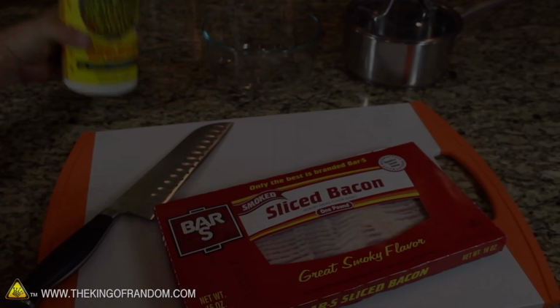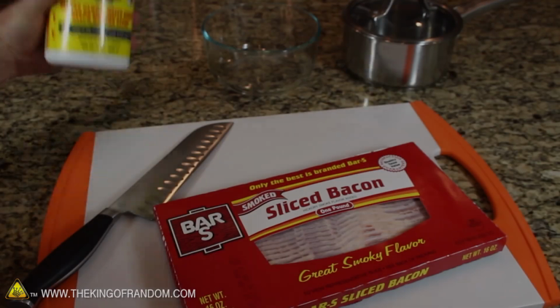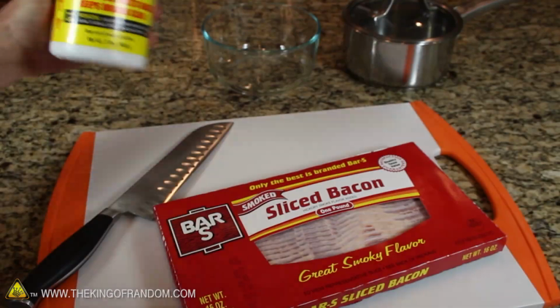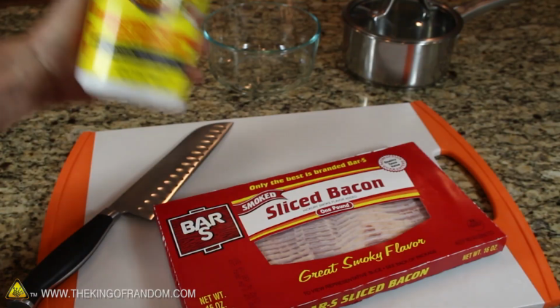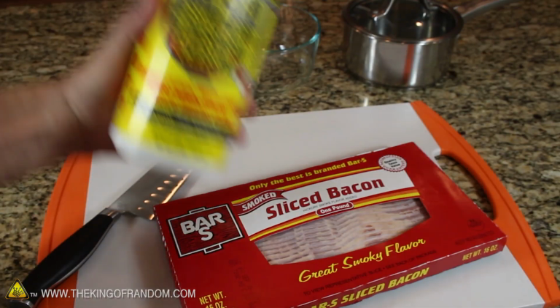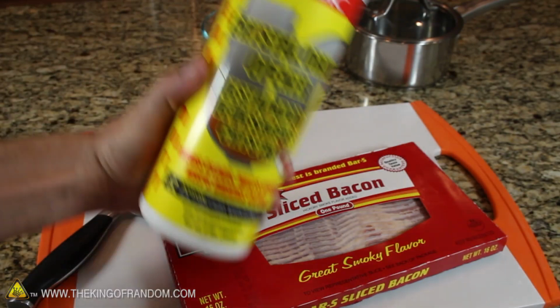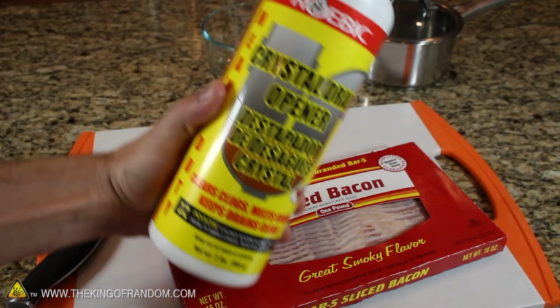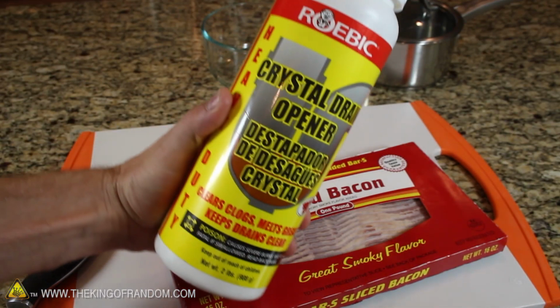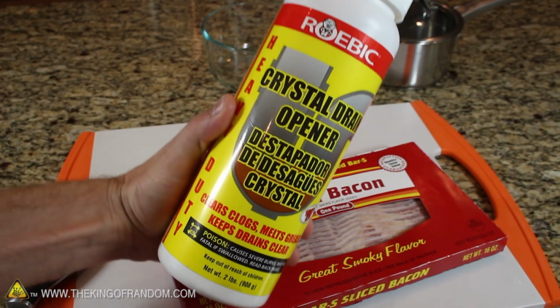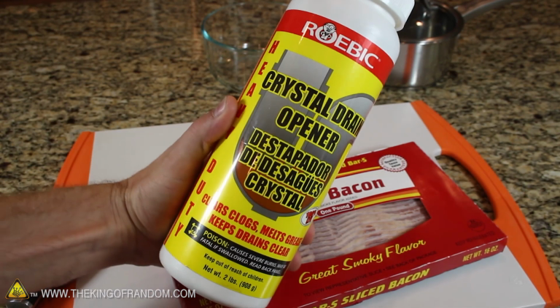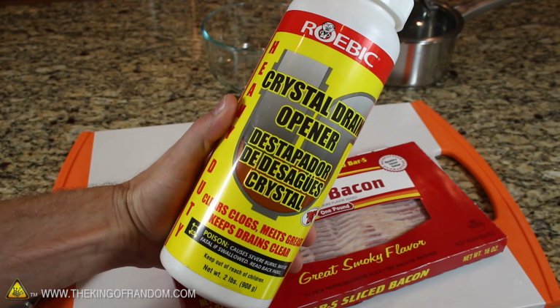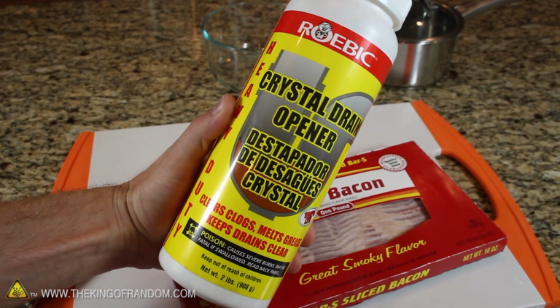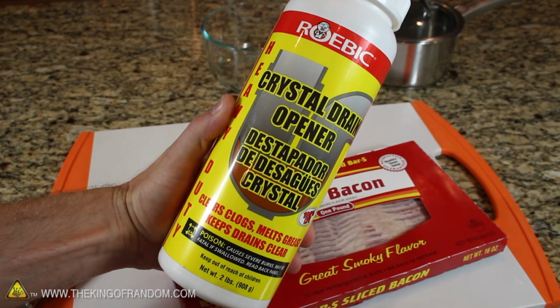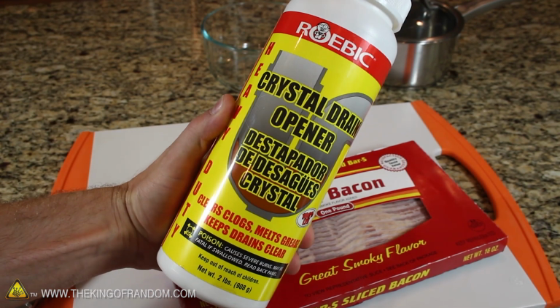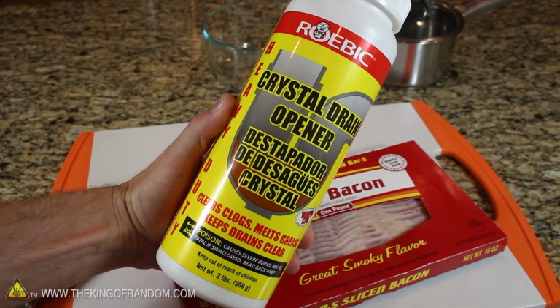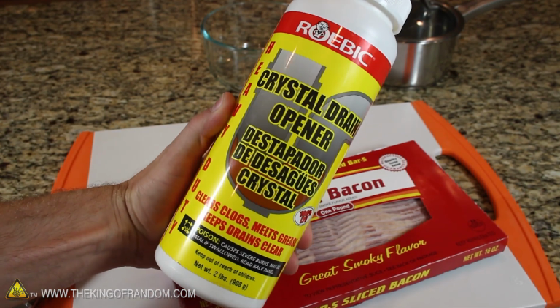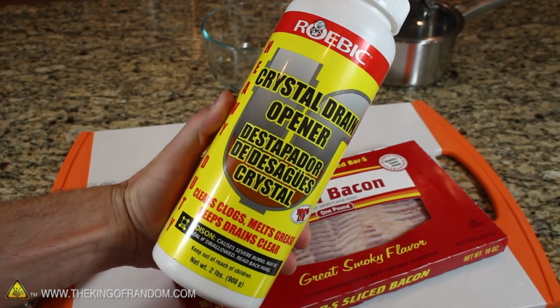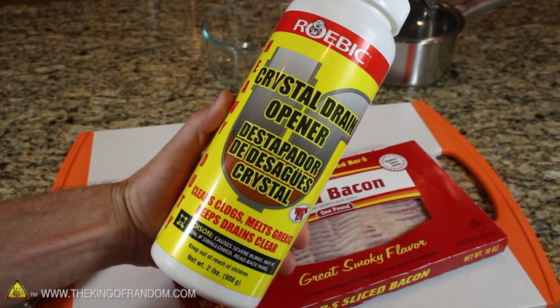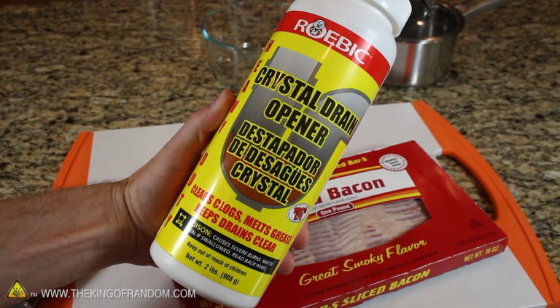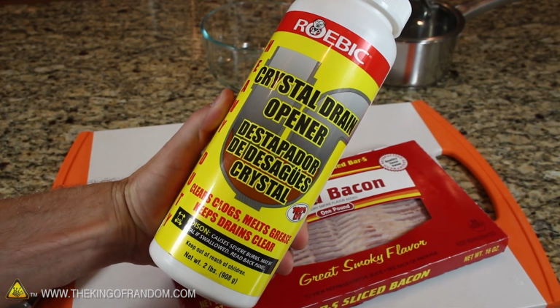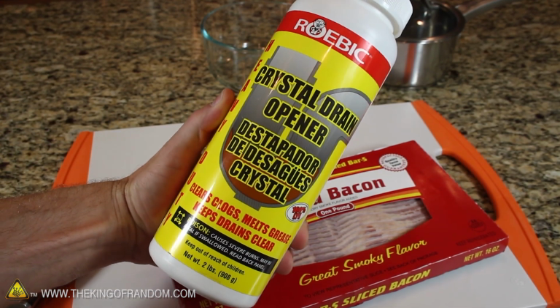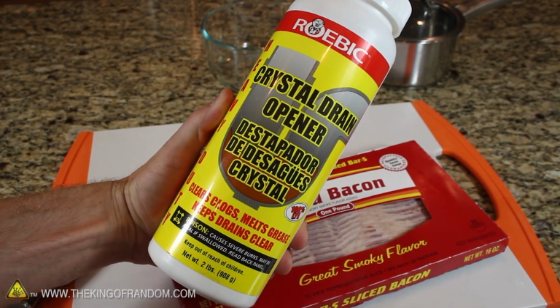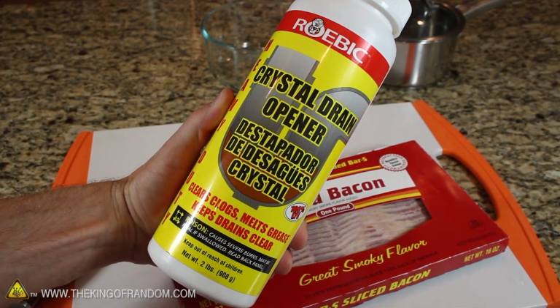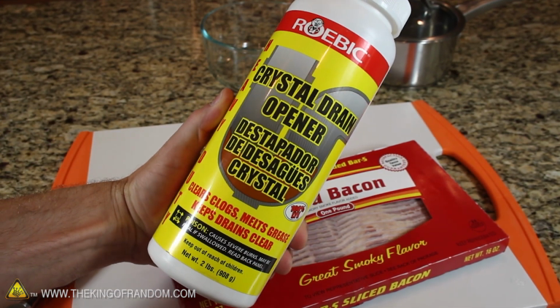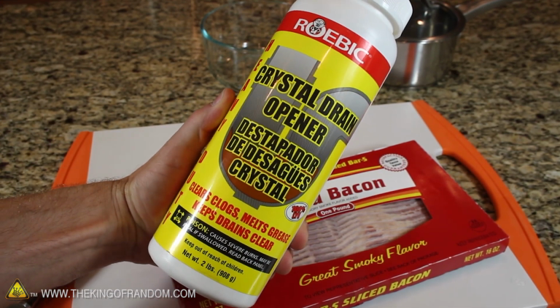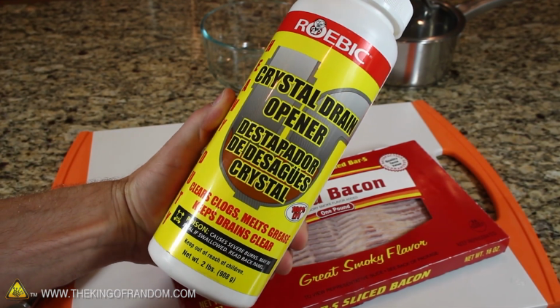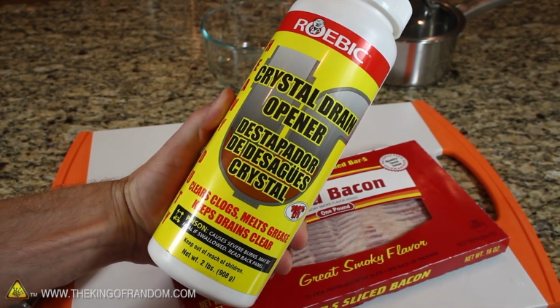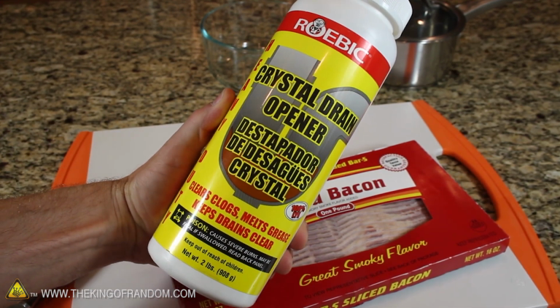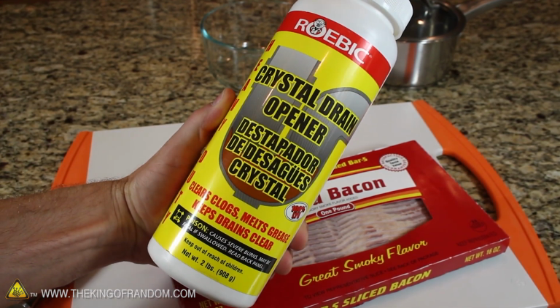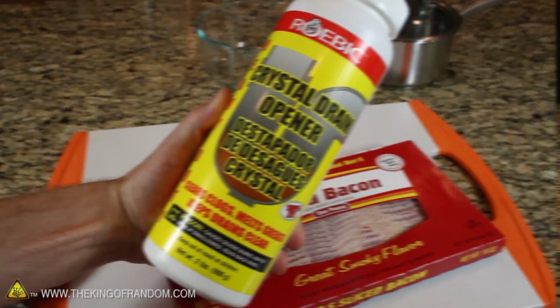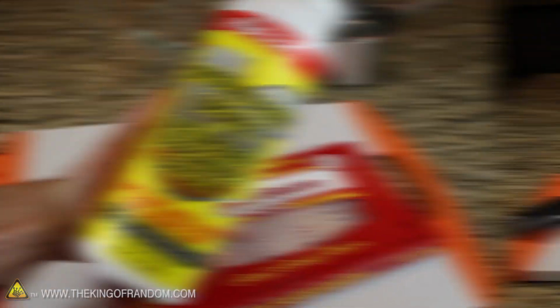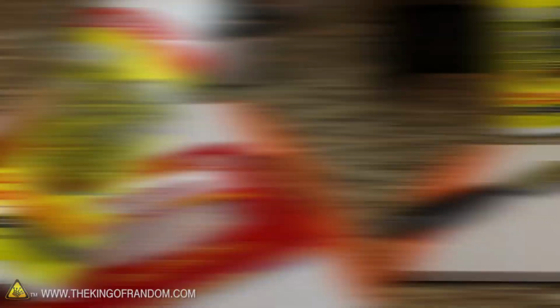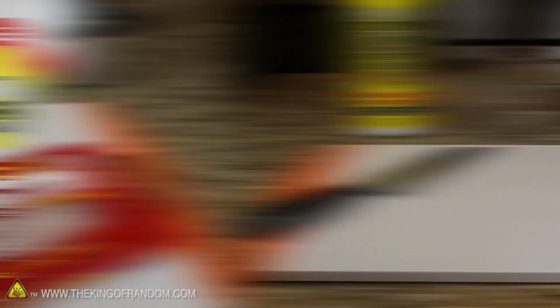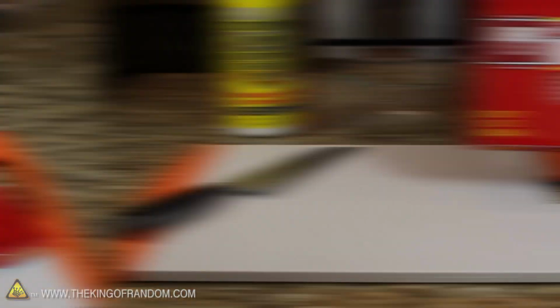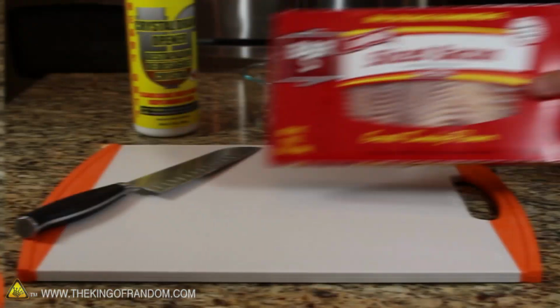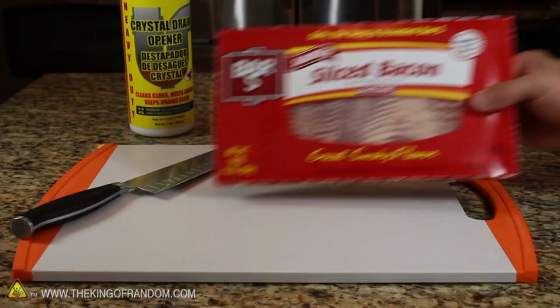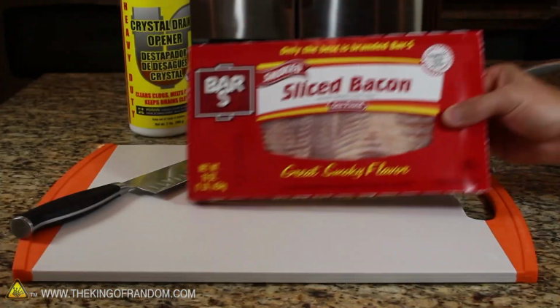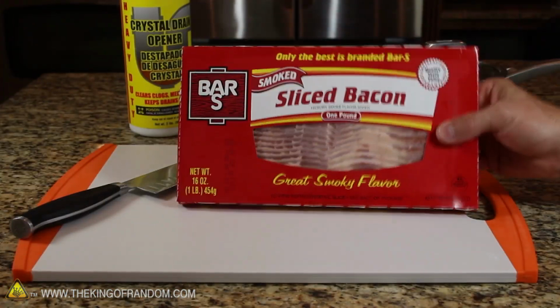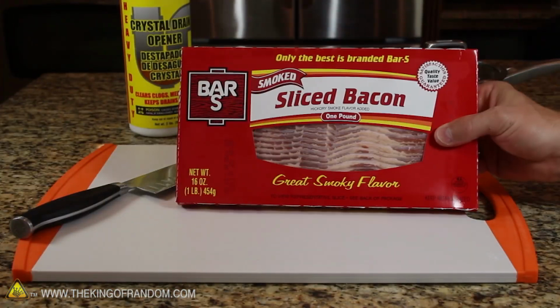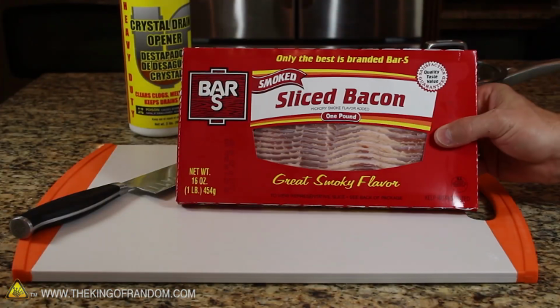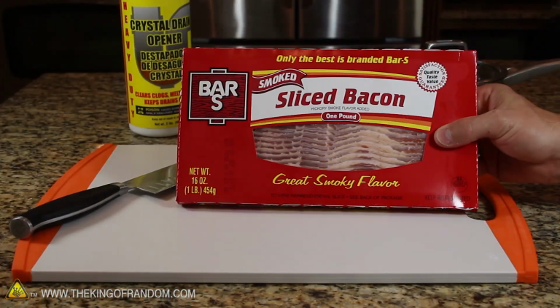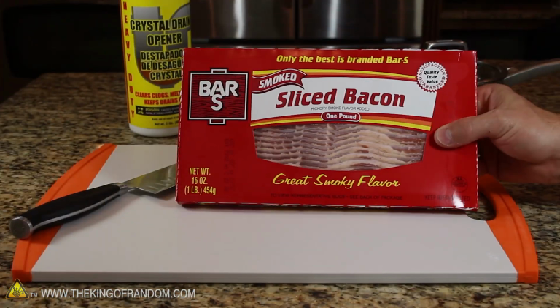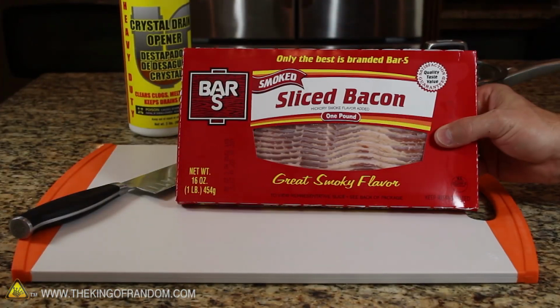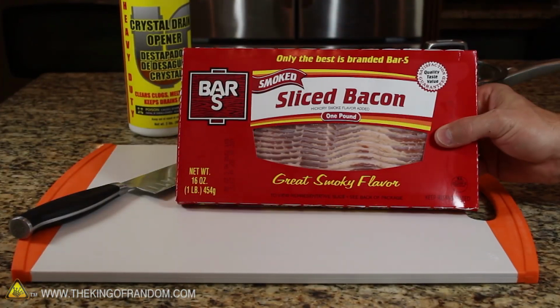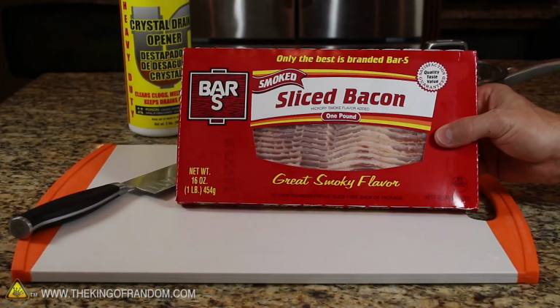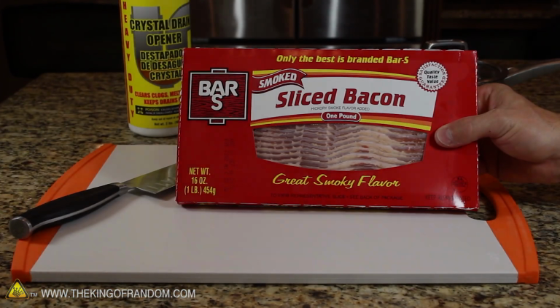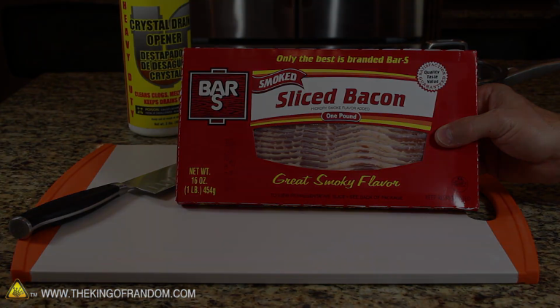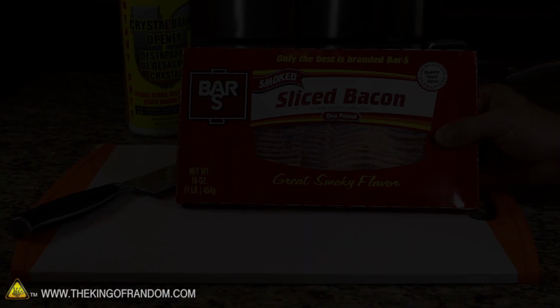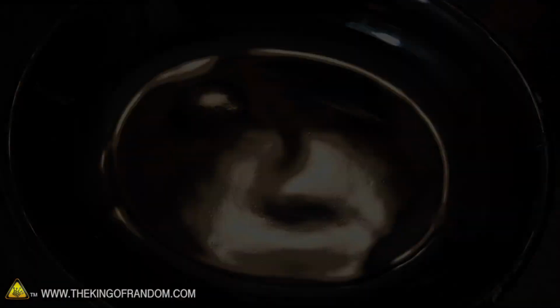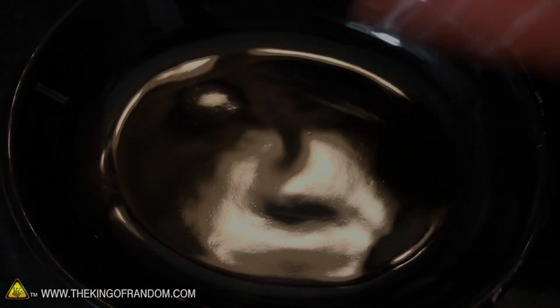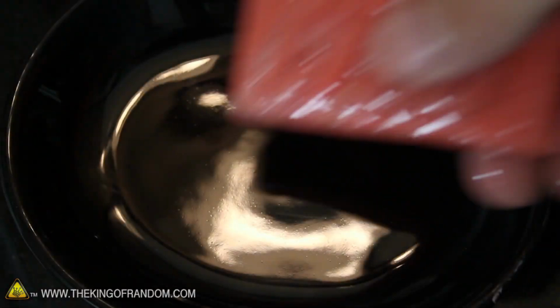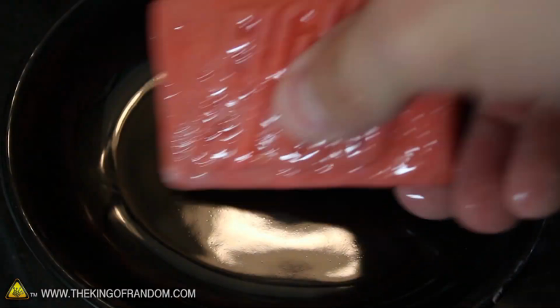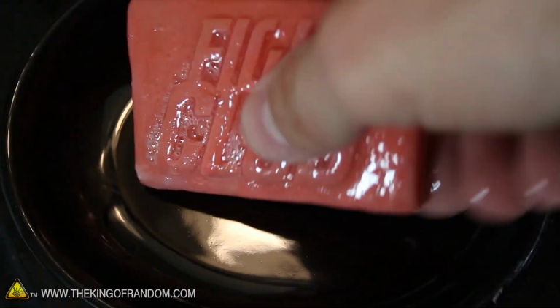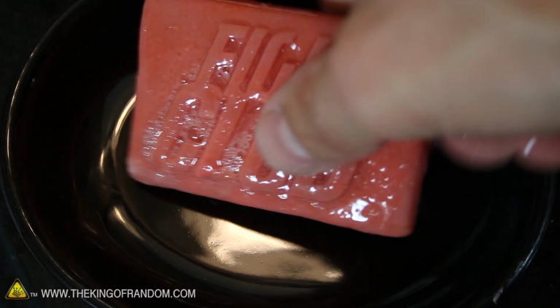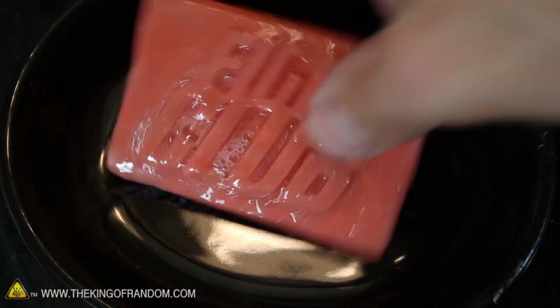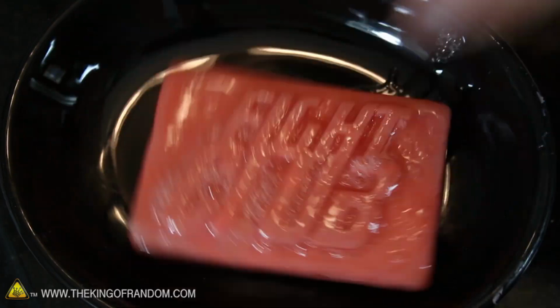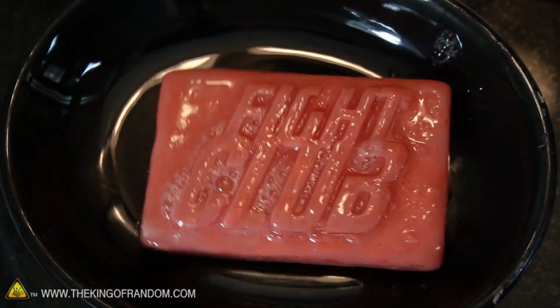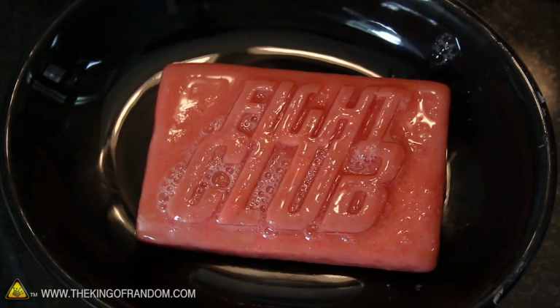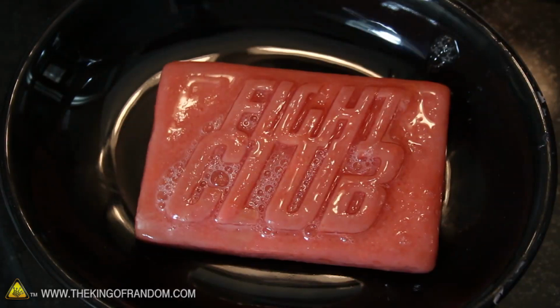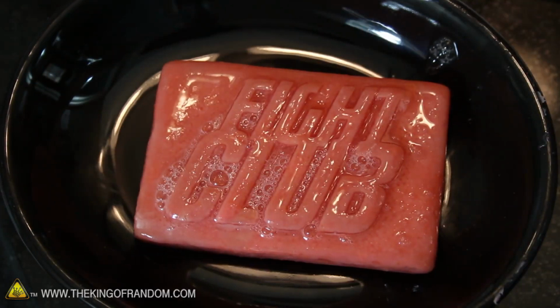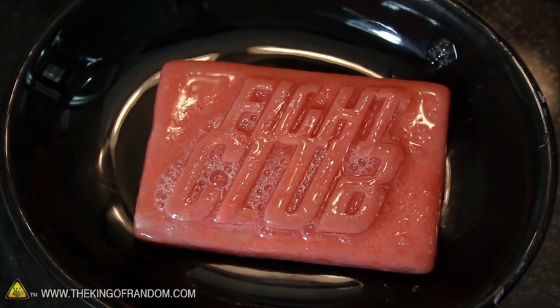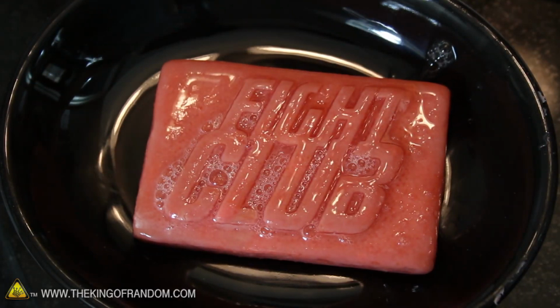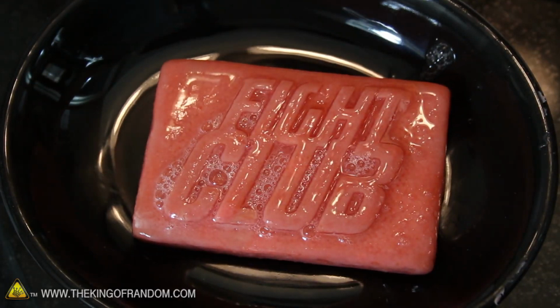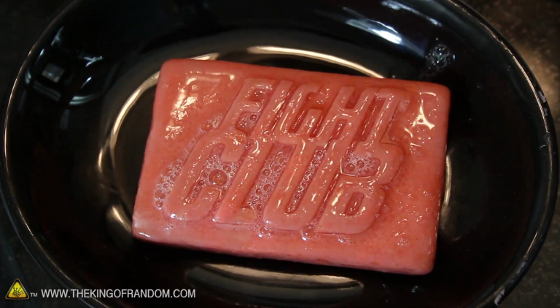But you might remember from a previous video, we can tame that dangerous chemical with bacon grease and make it into a custom bar of shower soap.